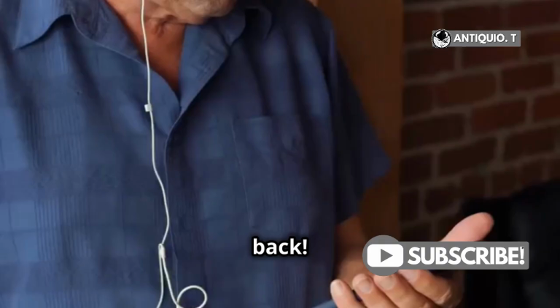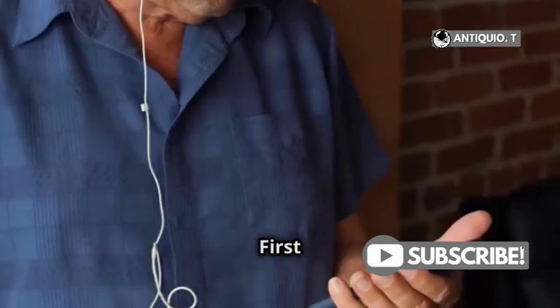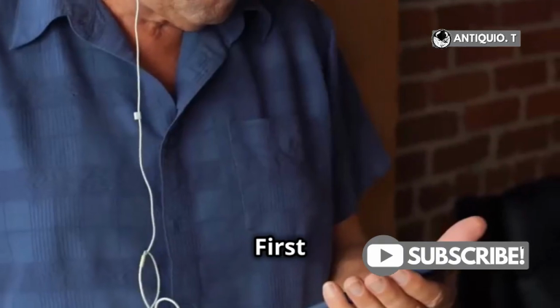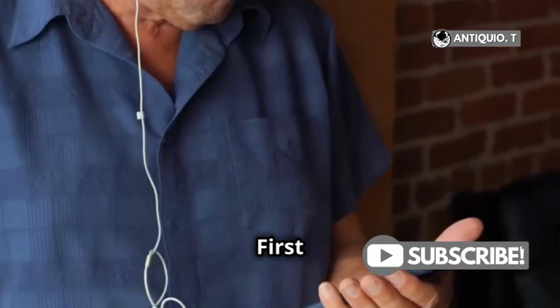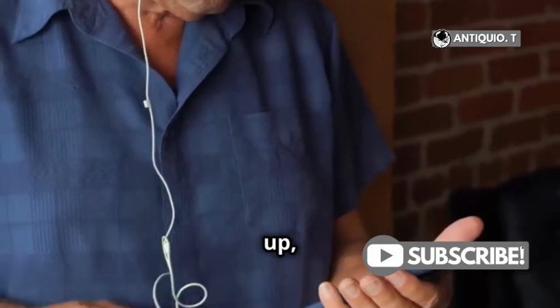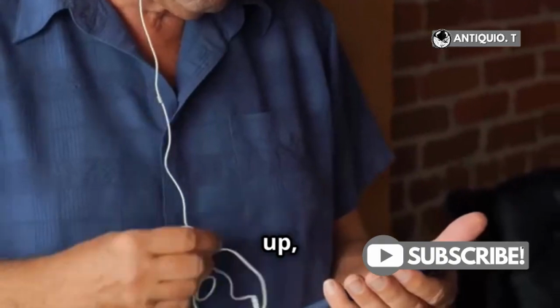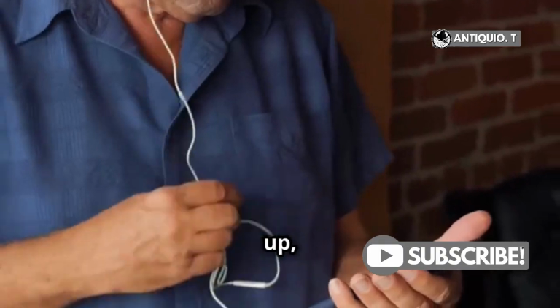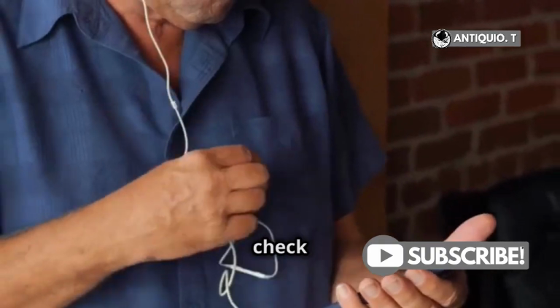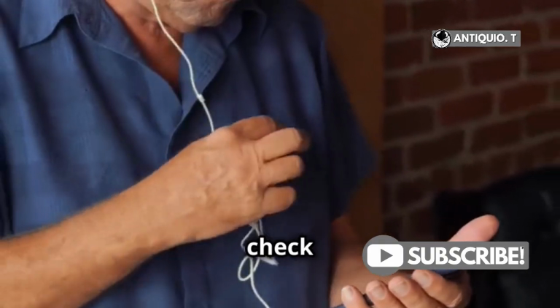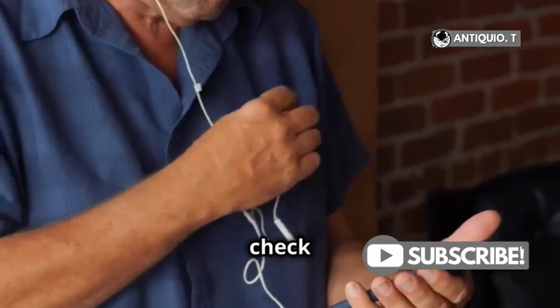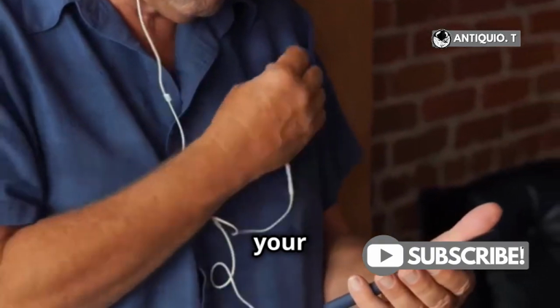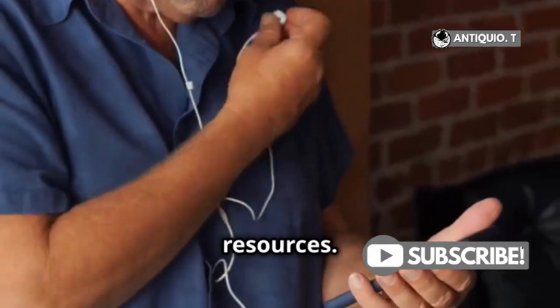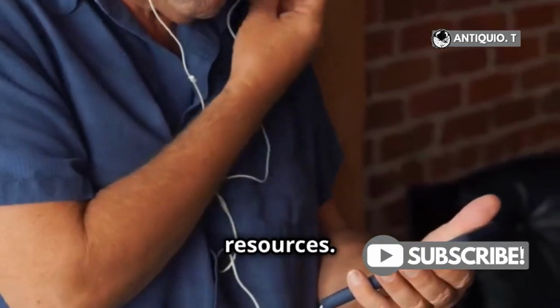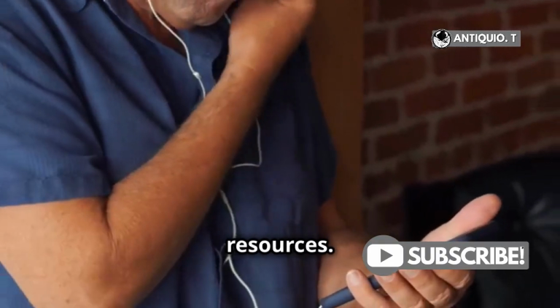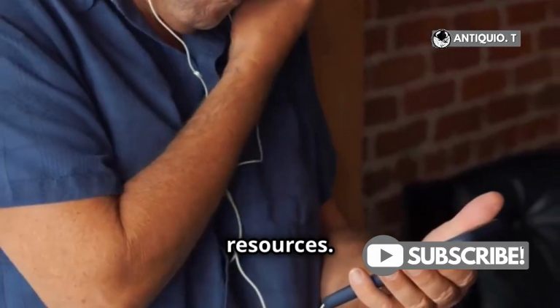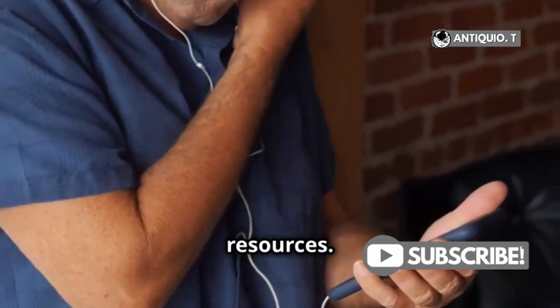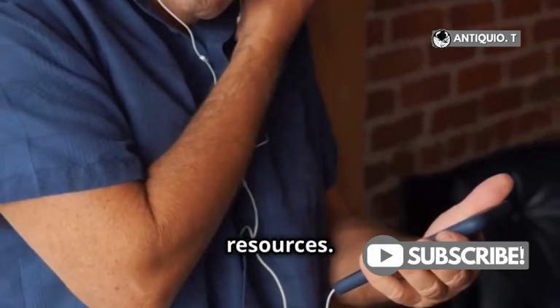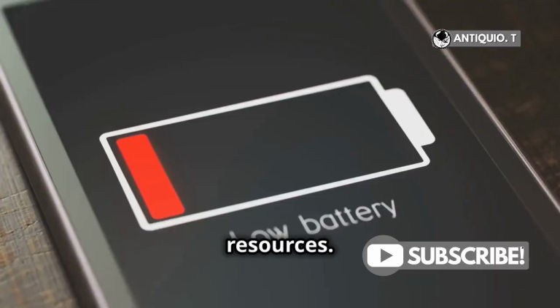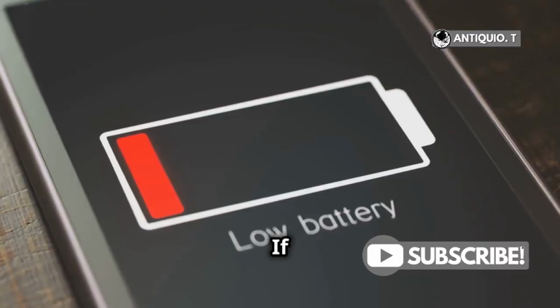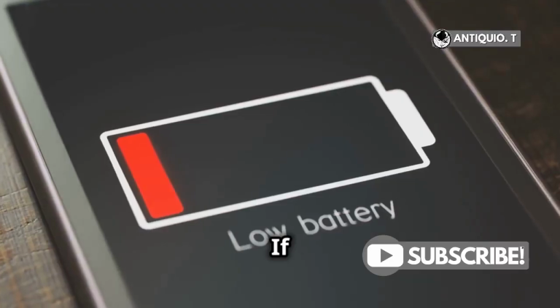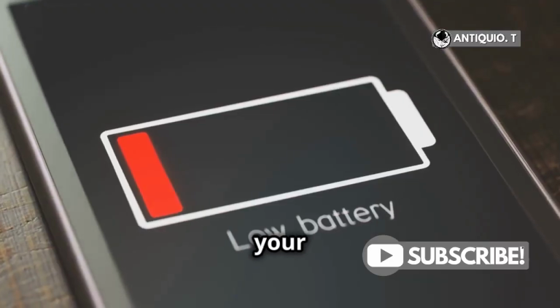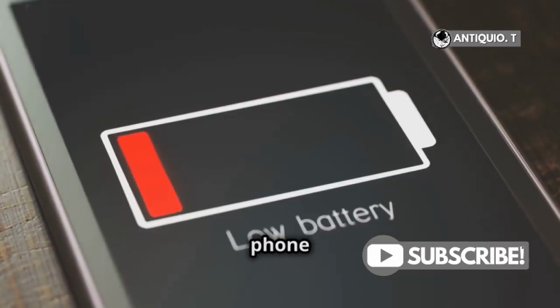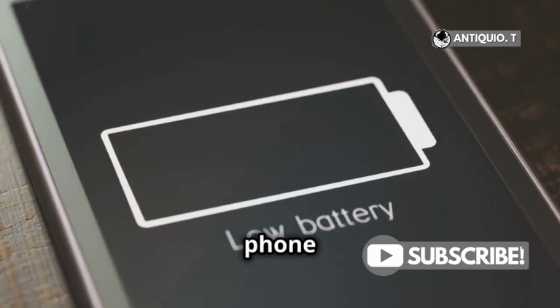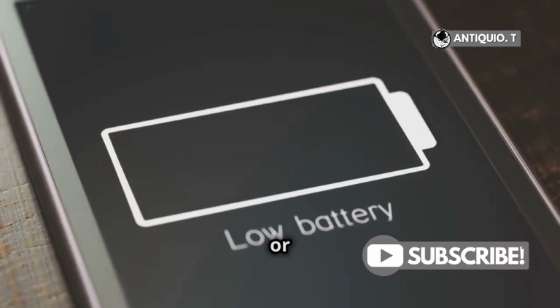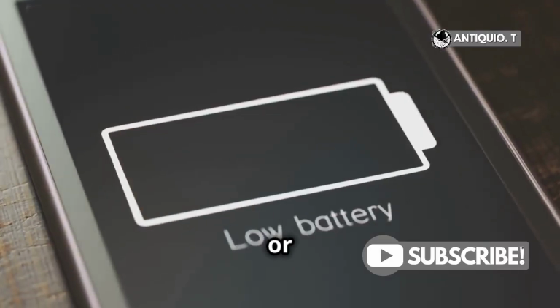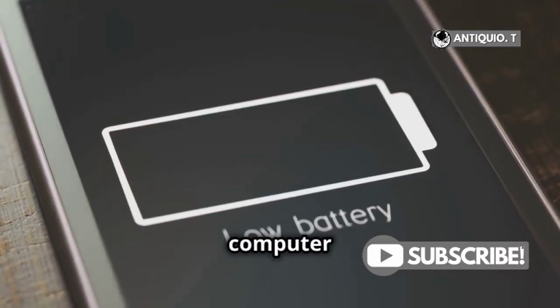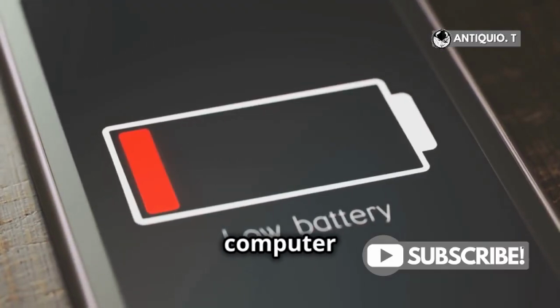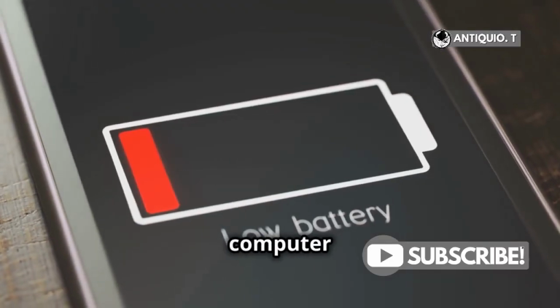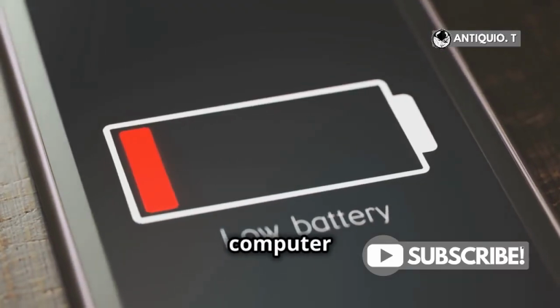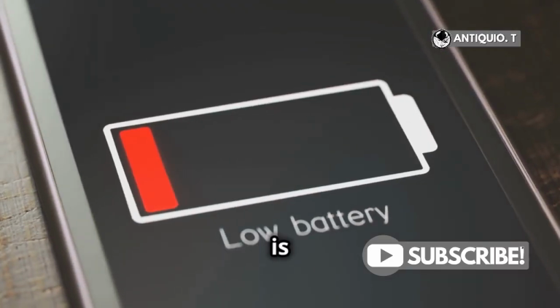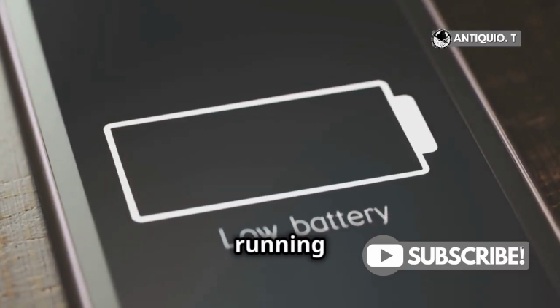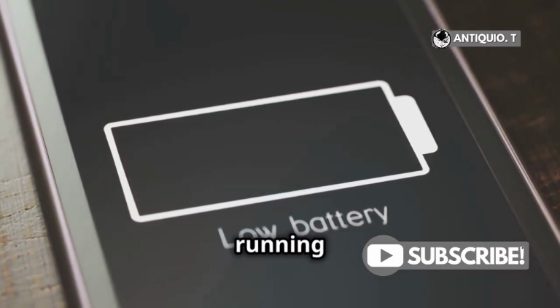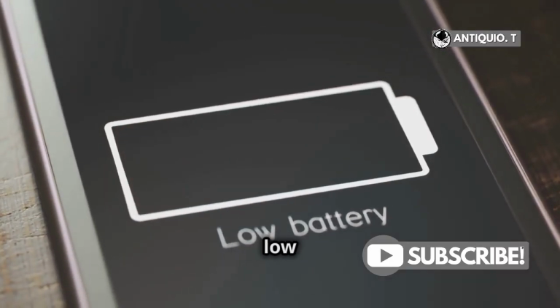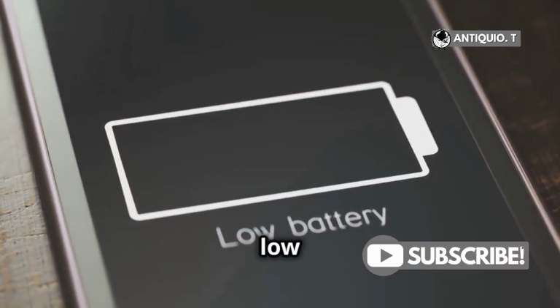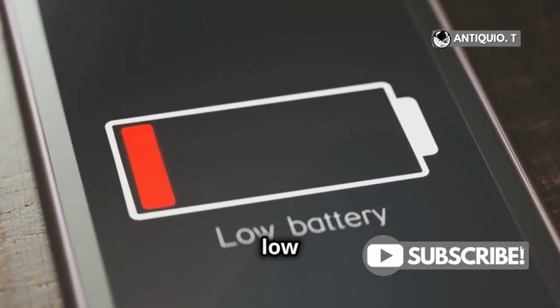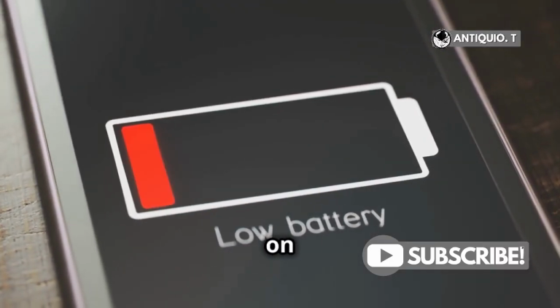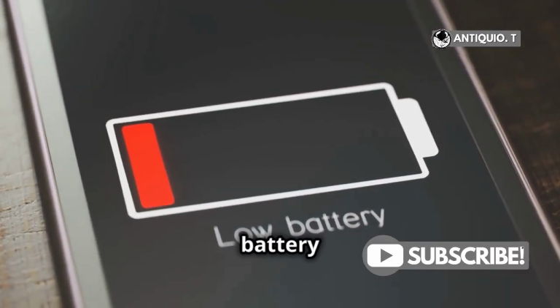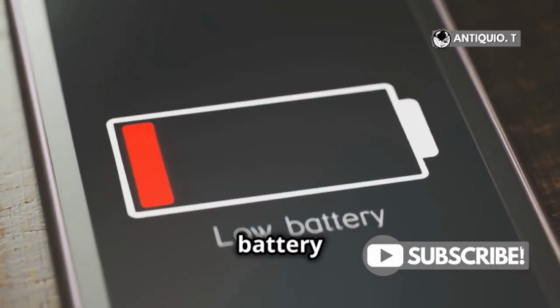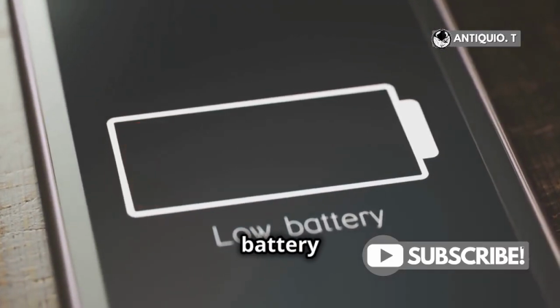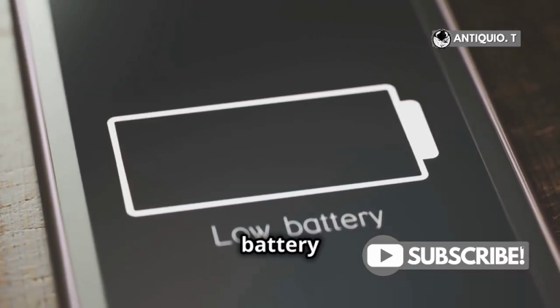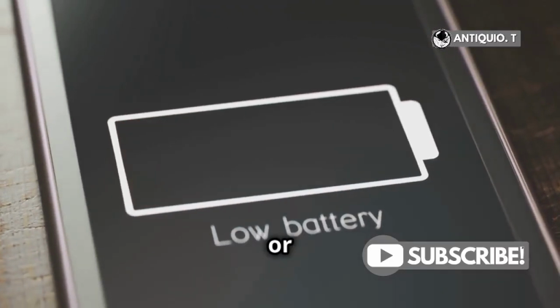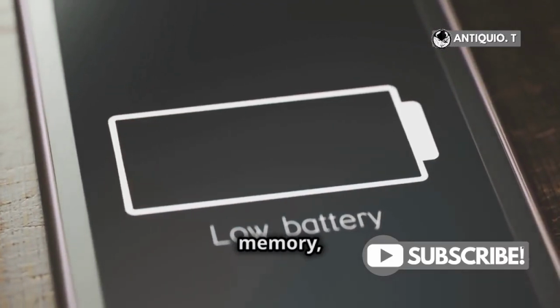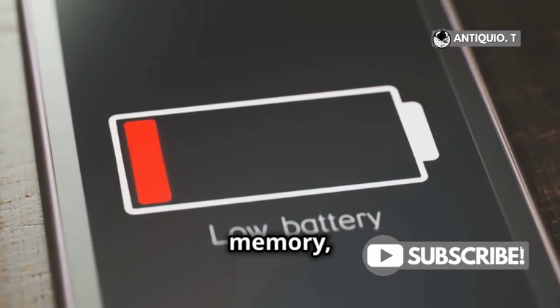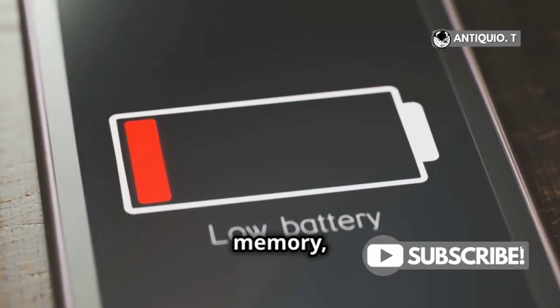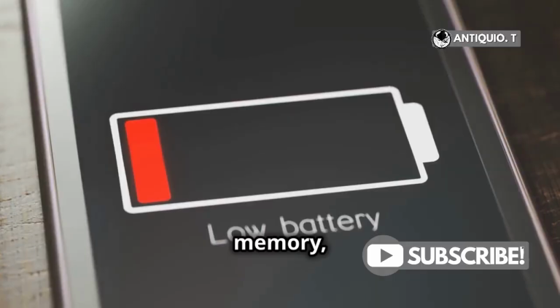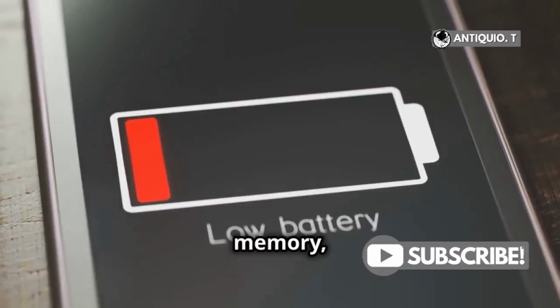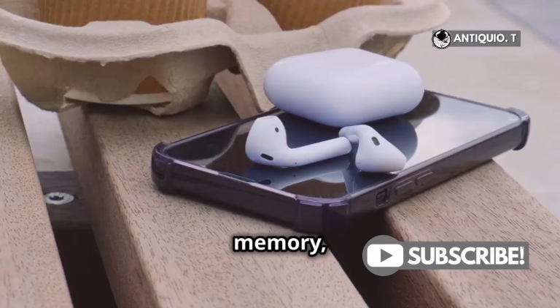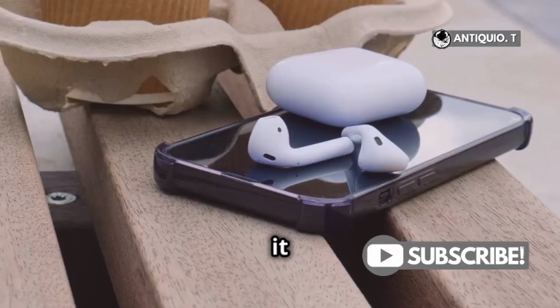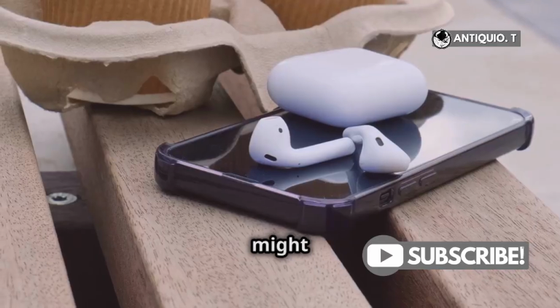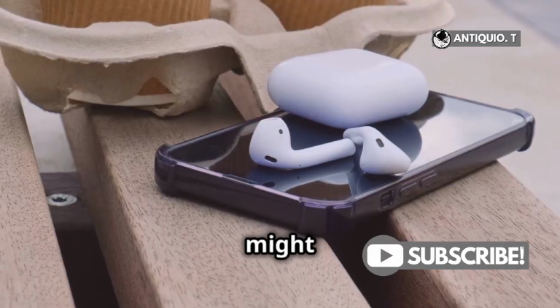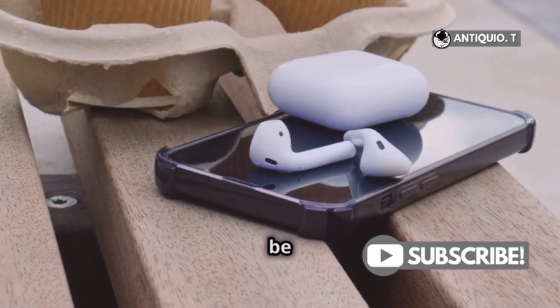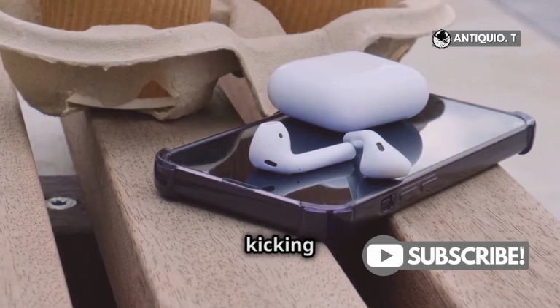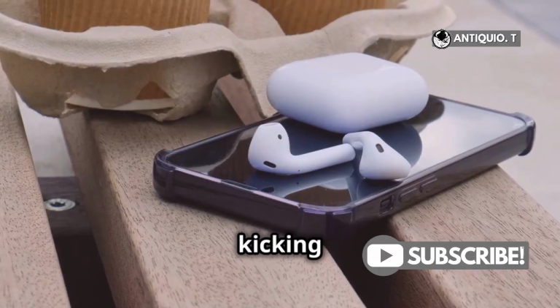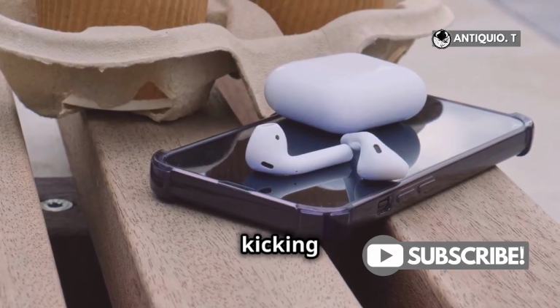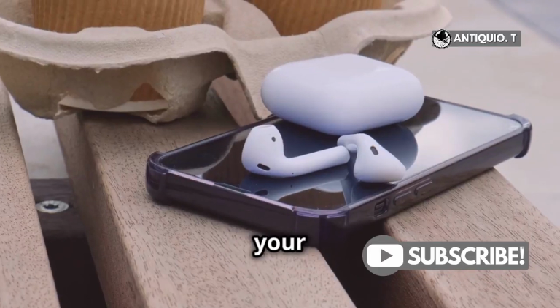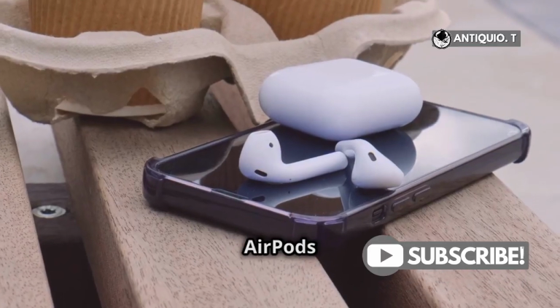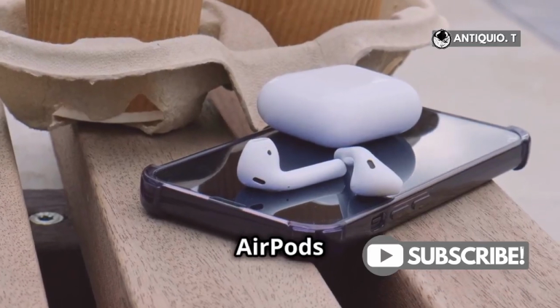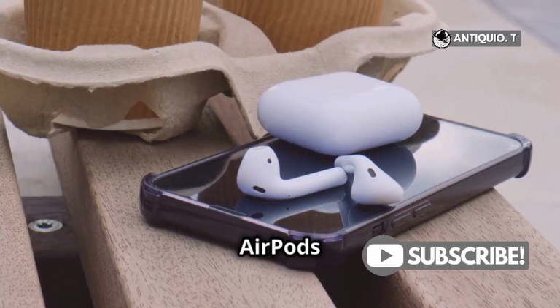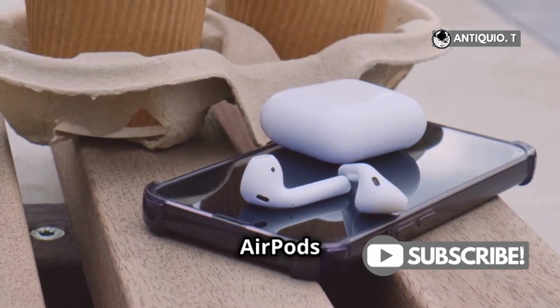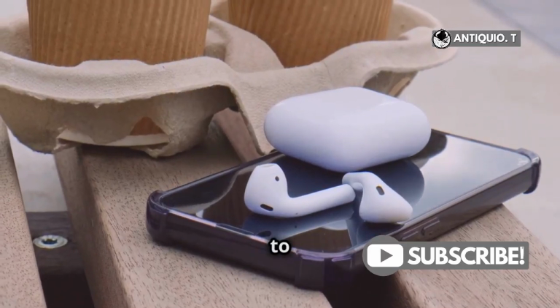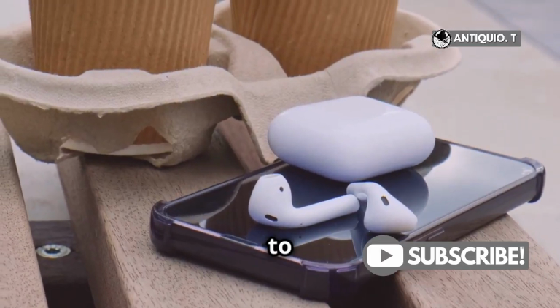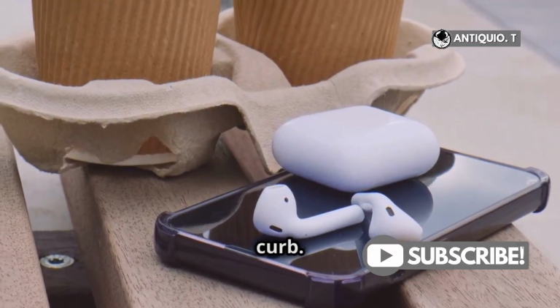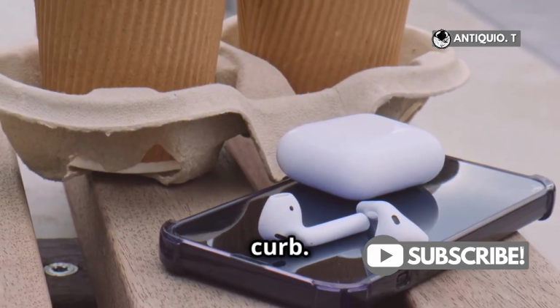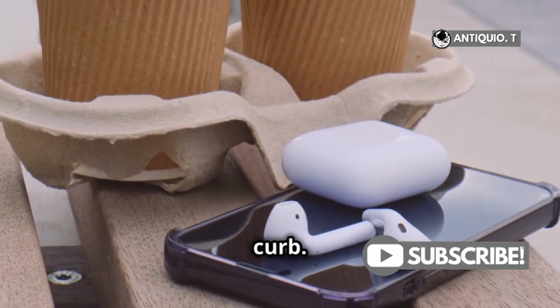First up, check your resources. If your phone or computer is running low on battery or memory, it might be kicking your AirPods to the curb.